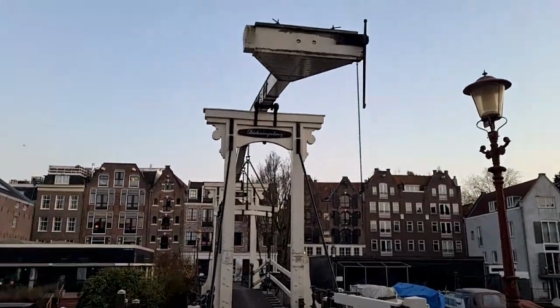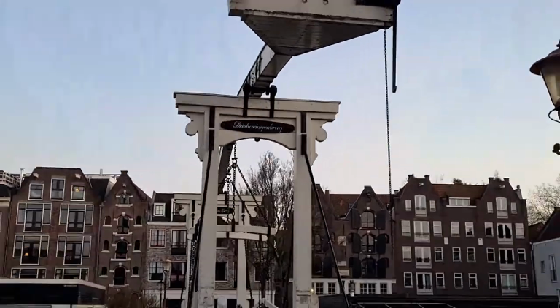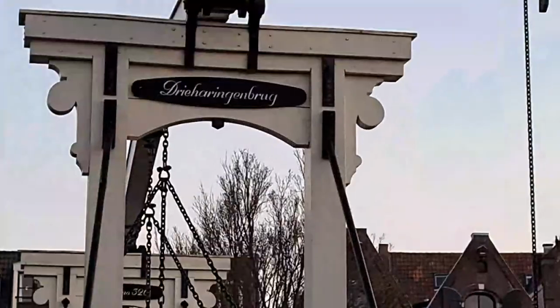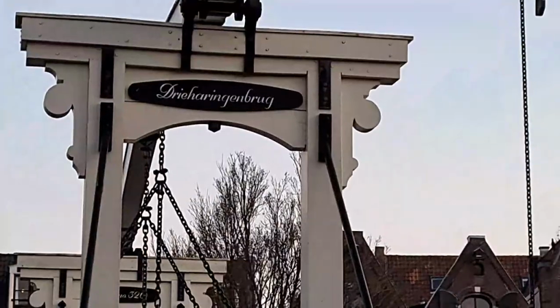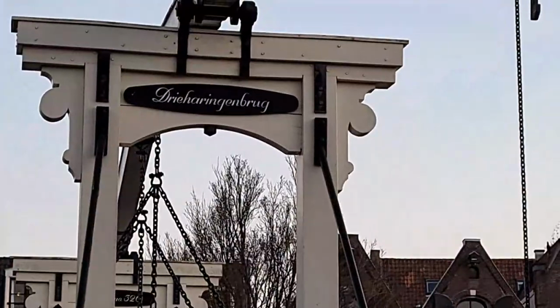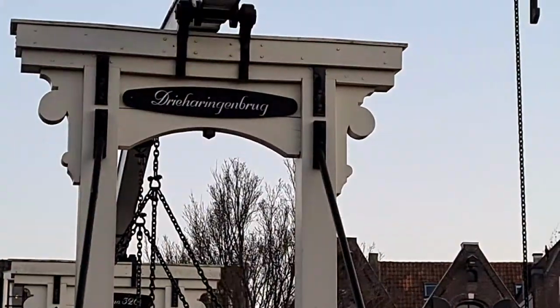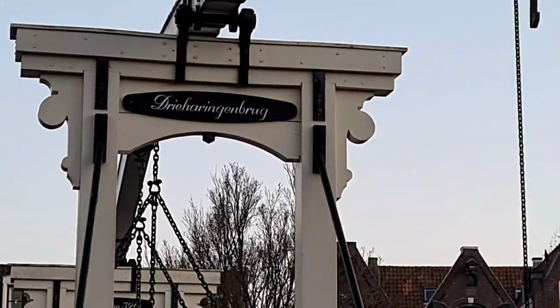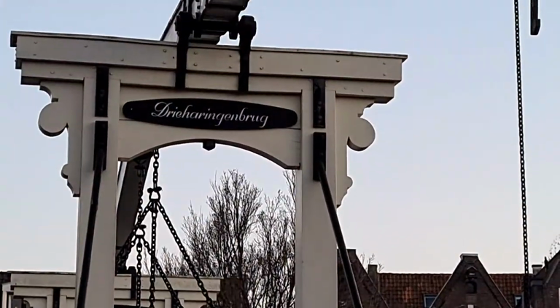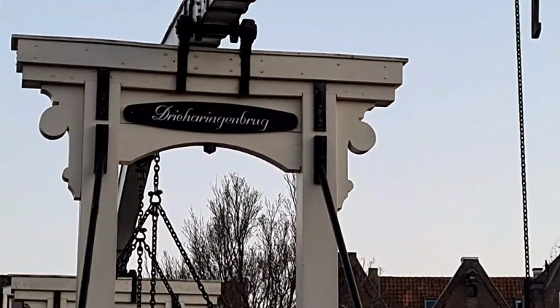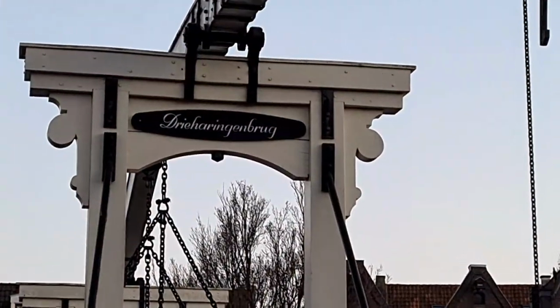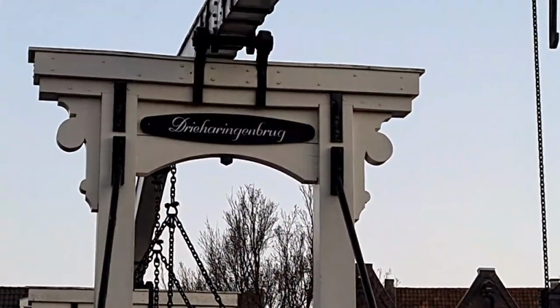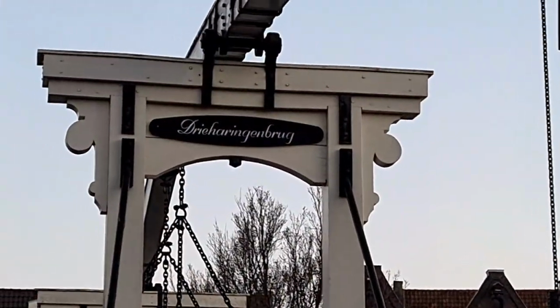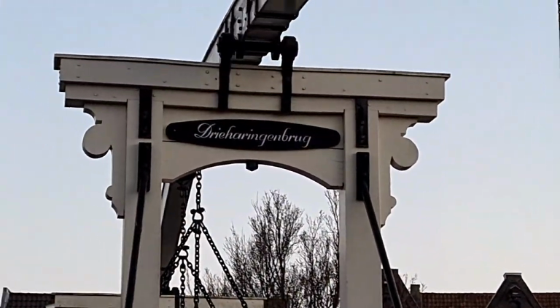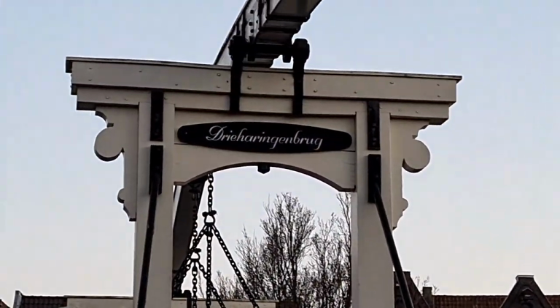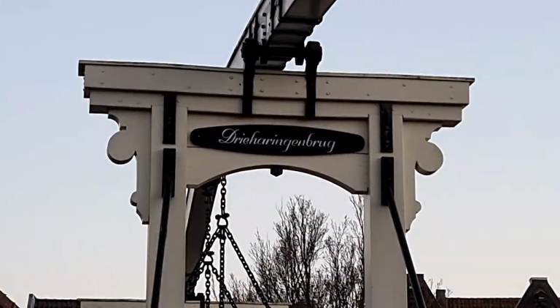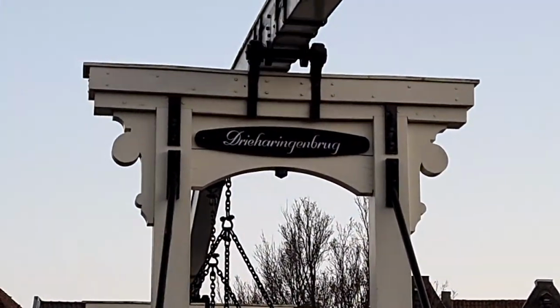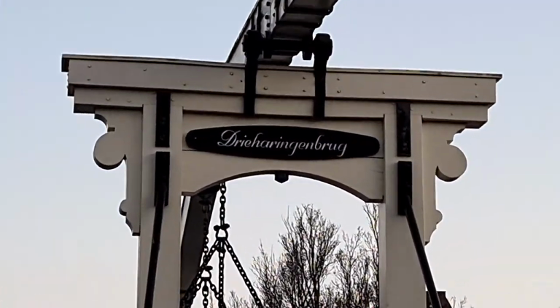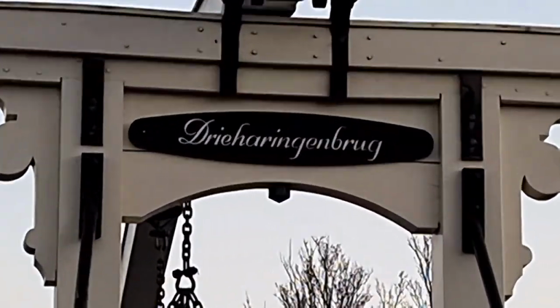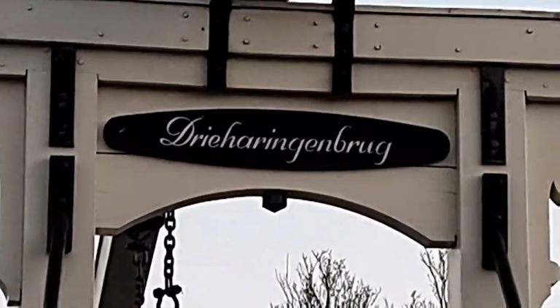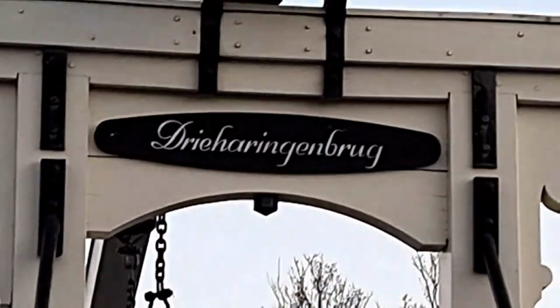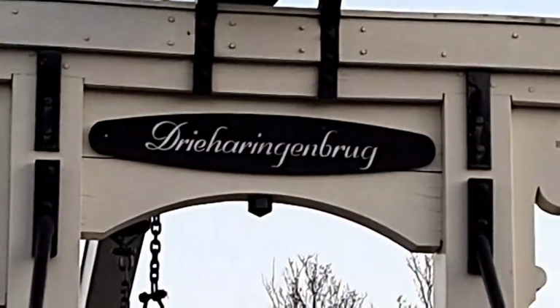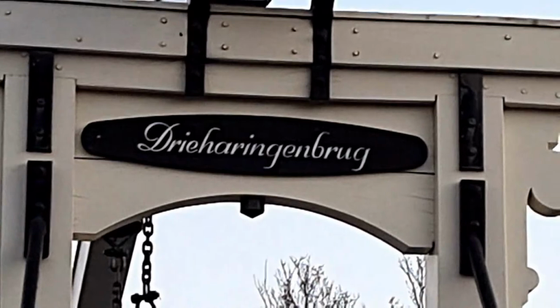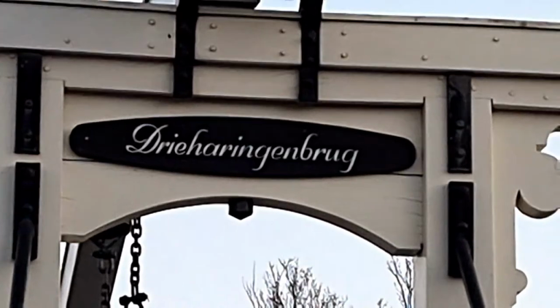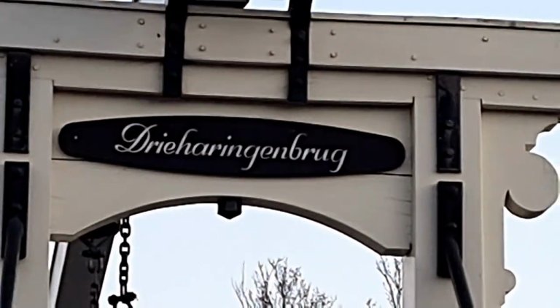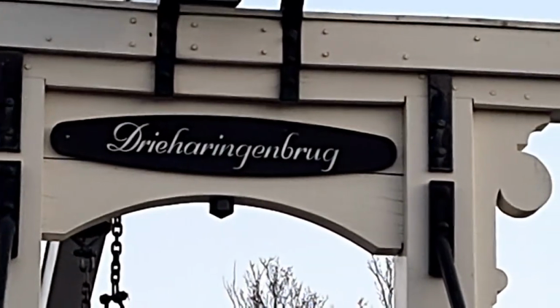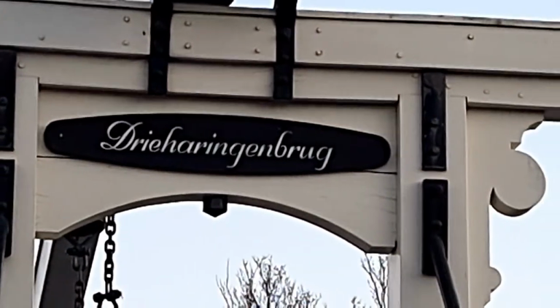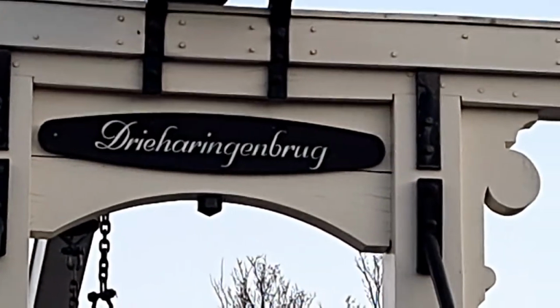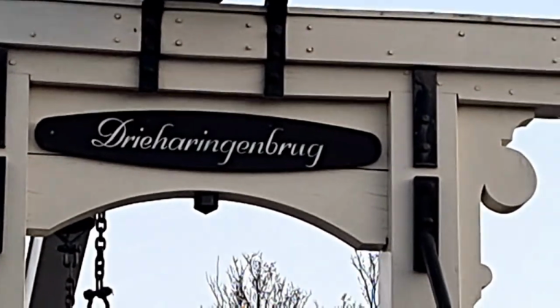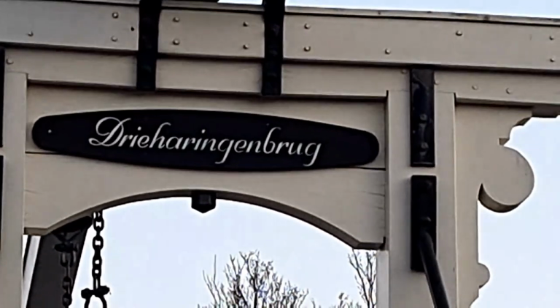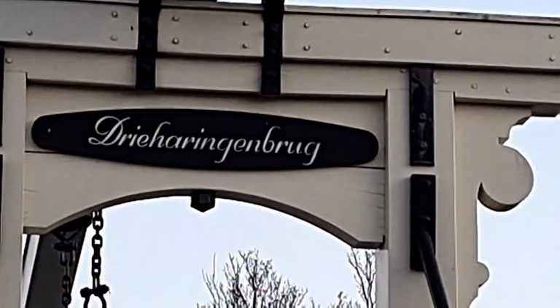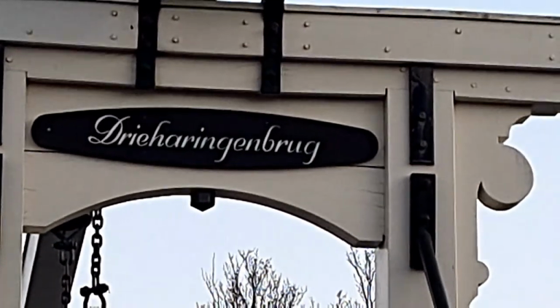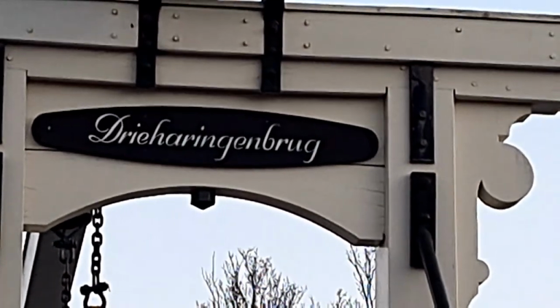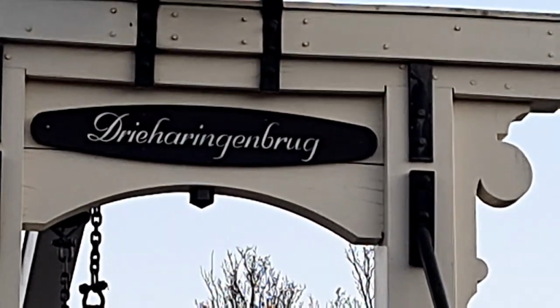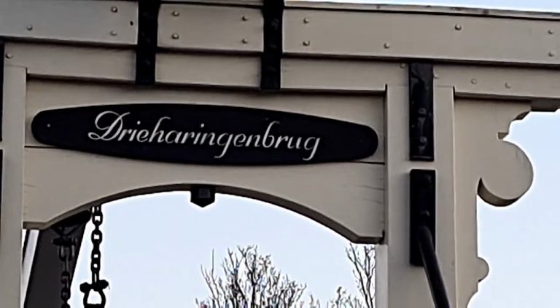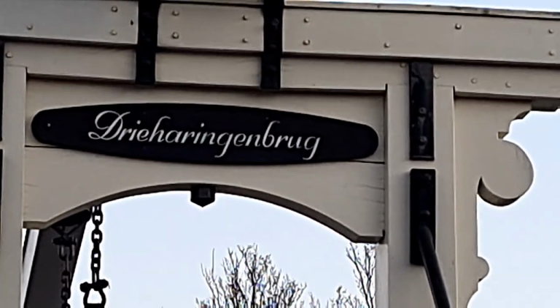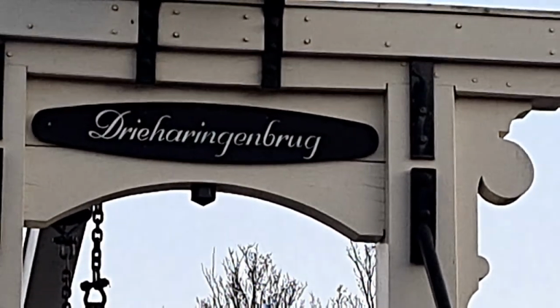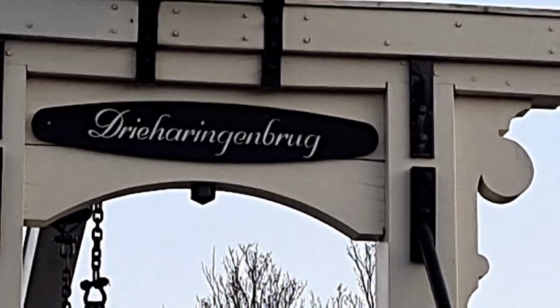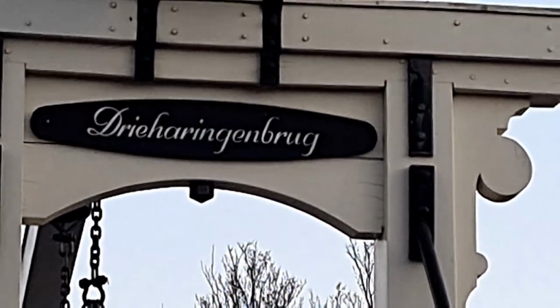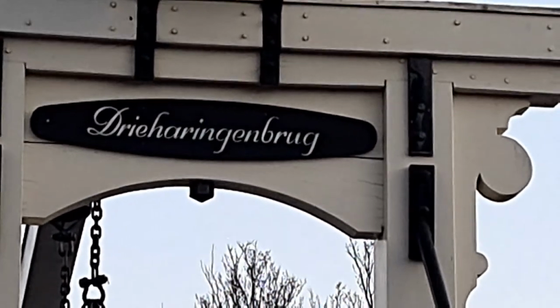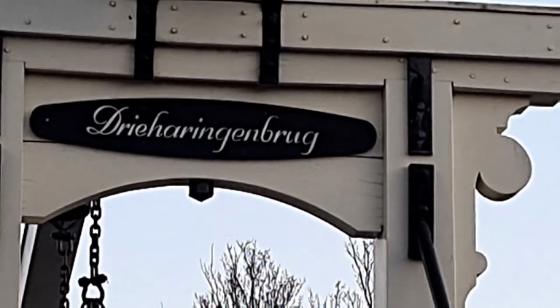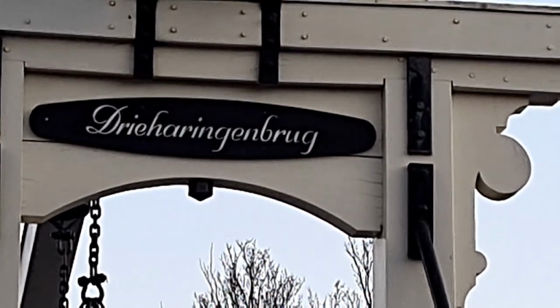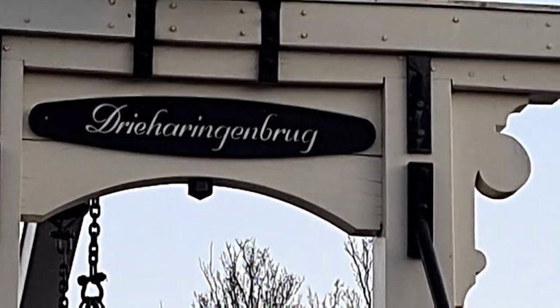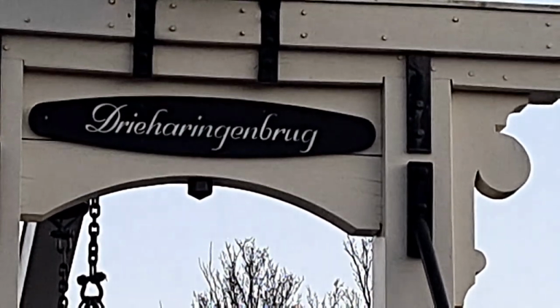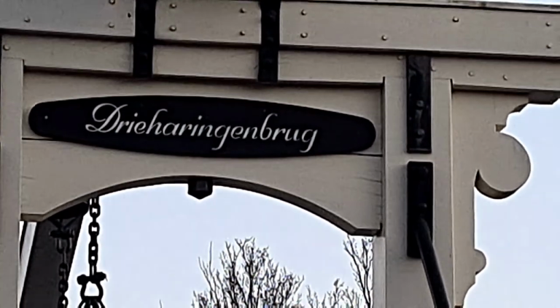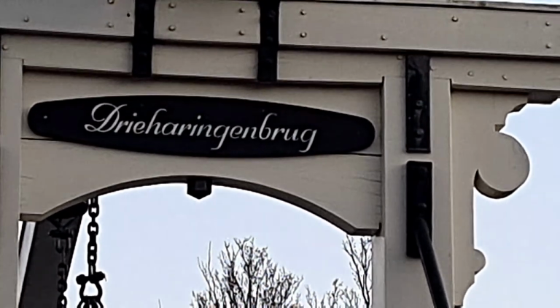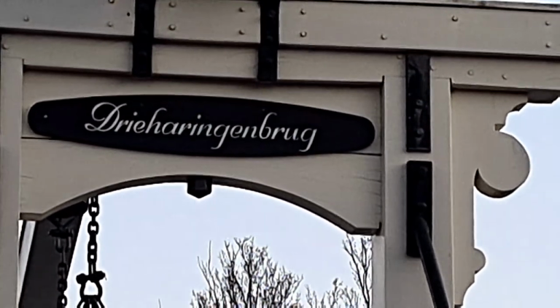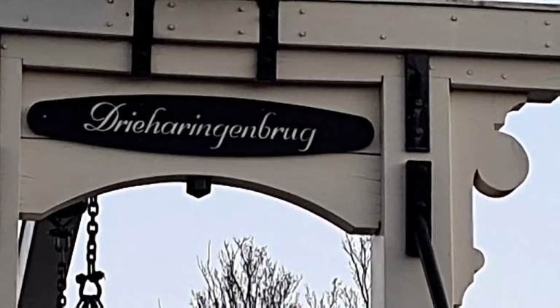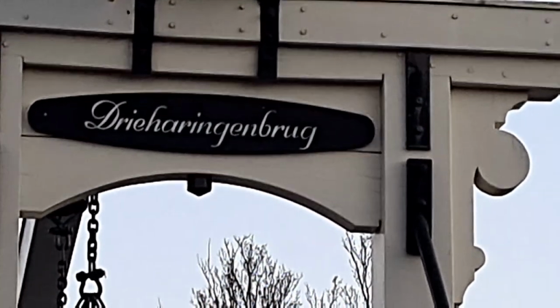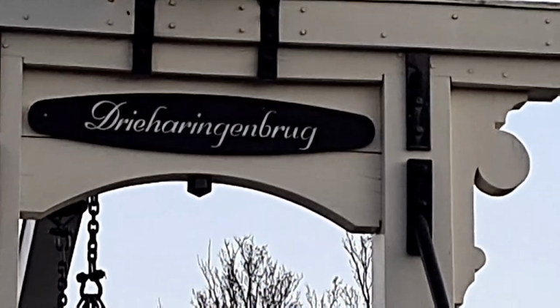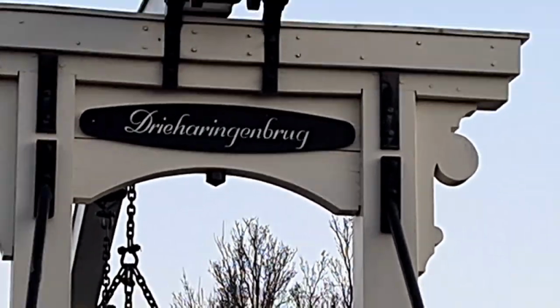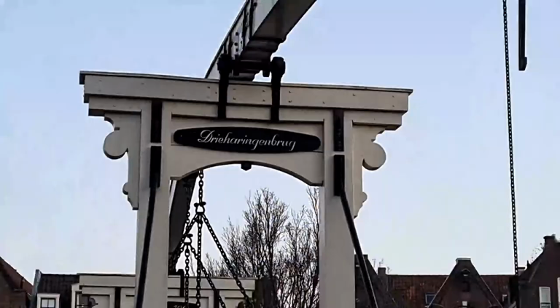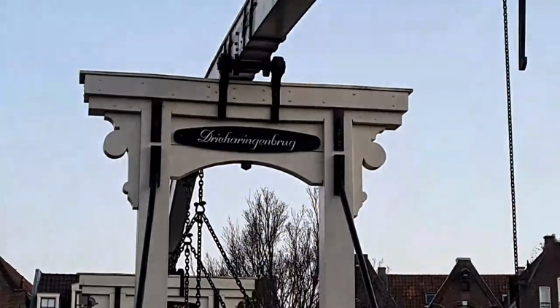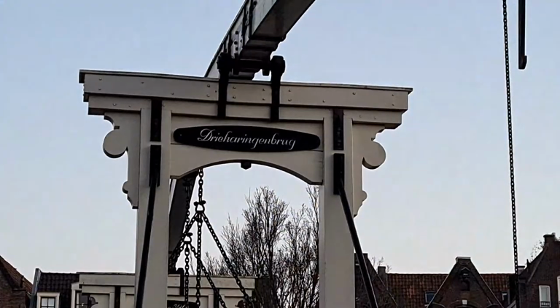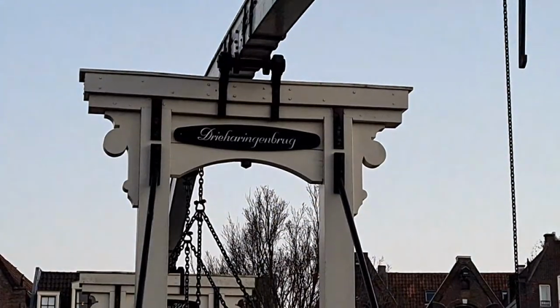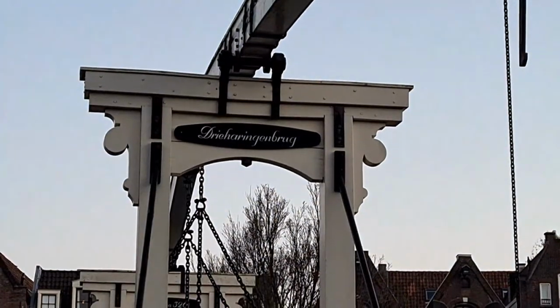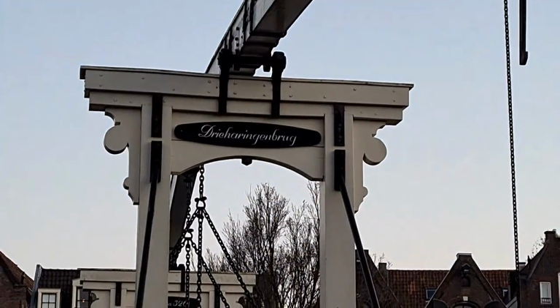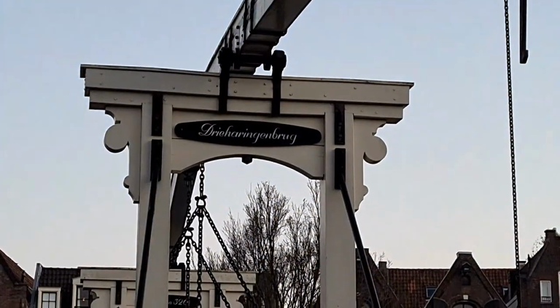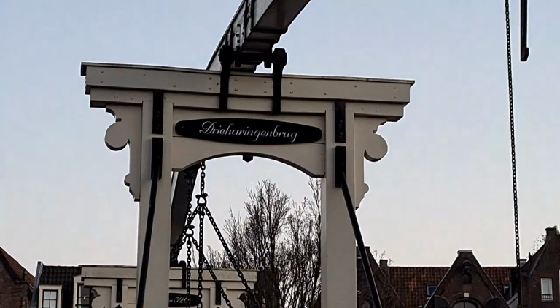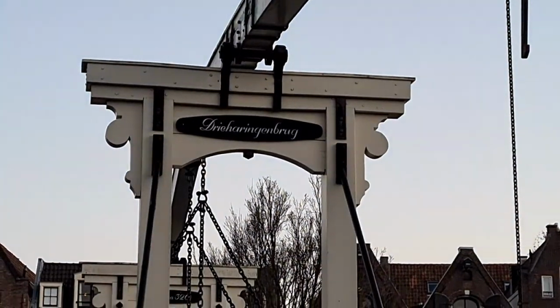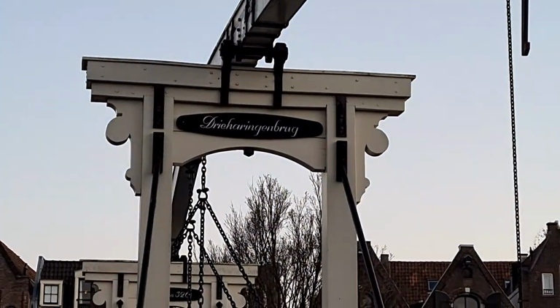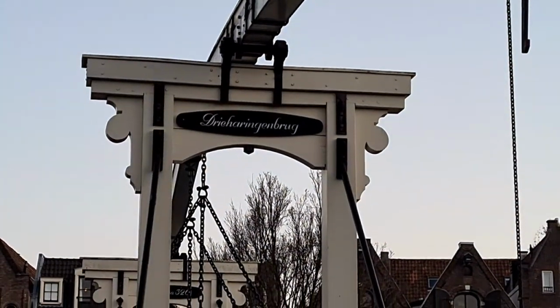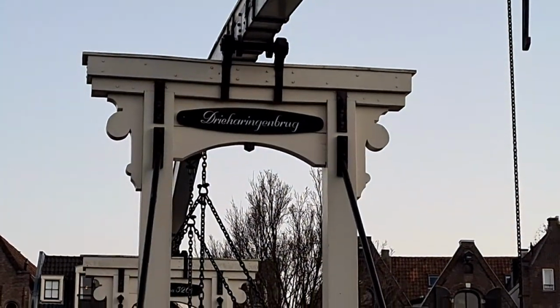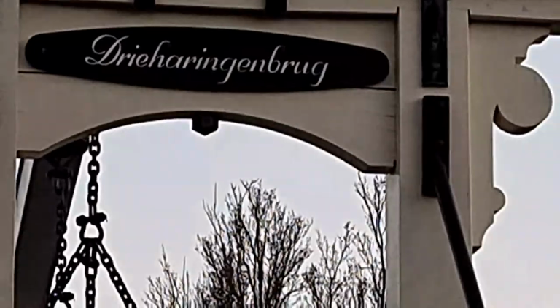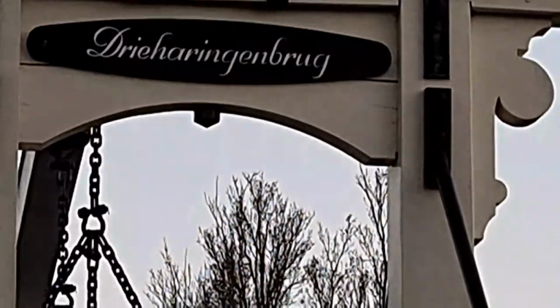On the top we can see the name of the bridge — Three Haring, Three Herring Fish.